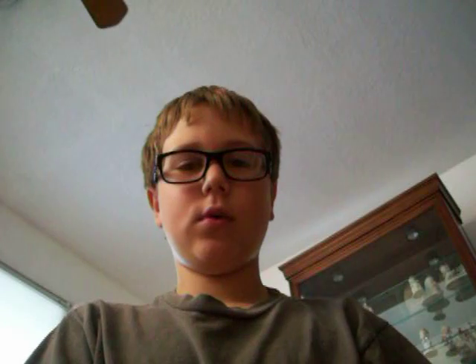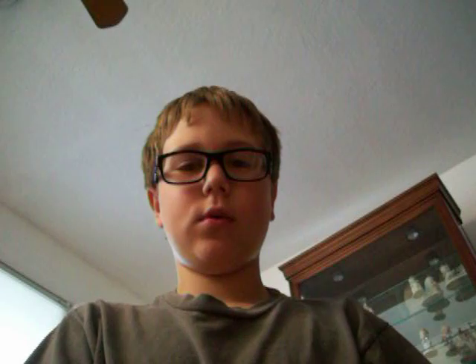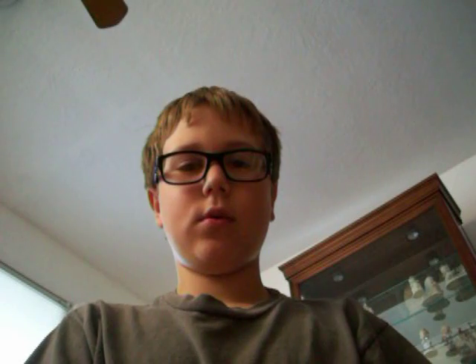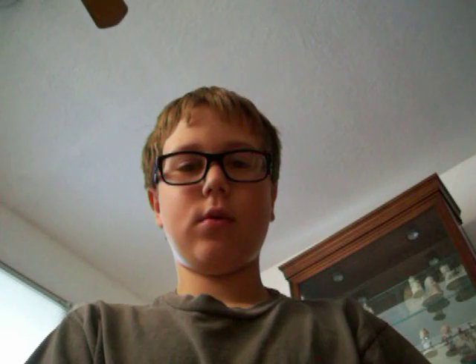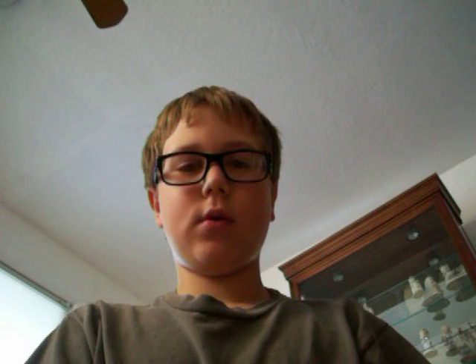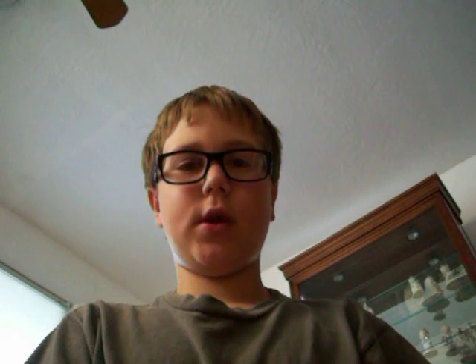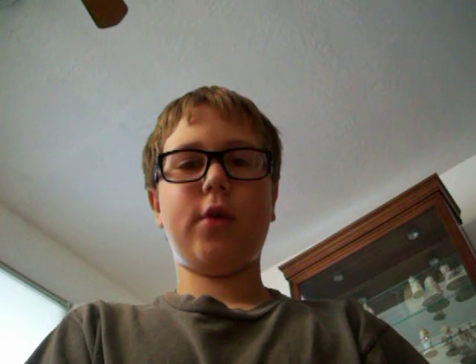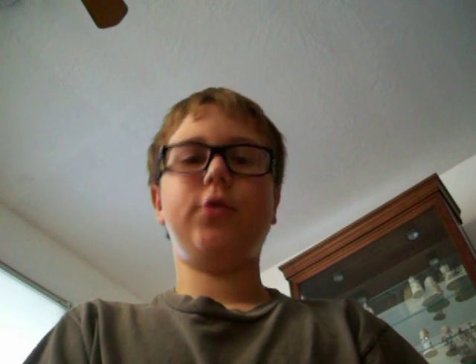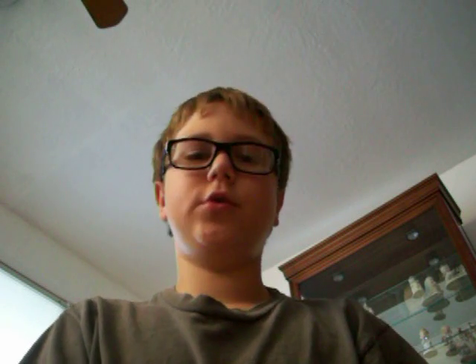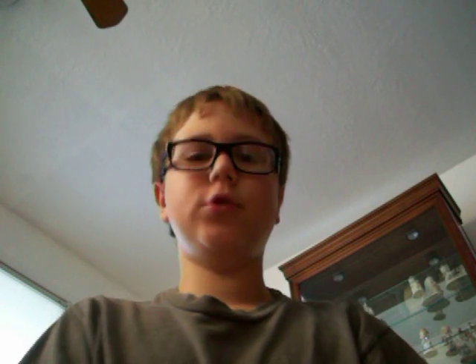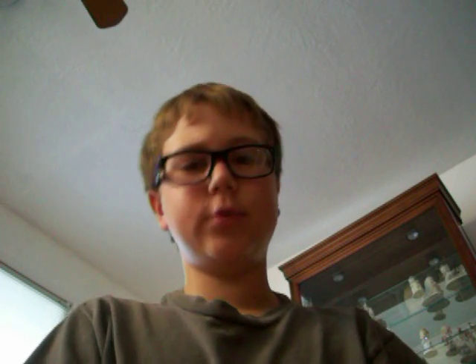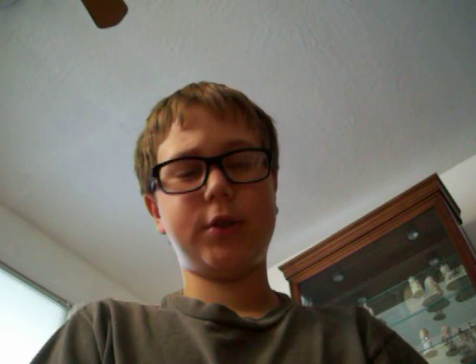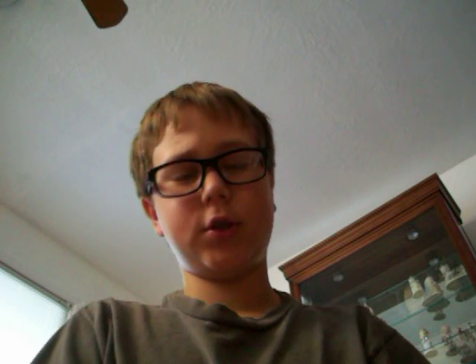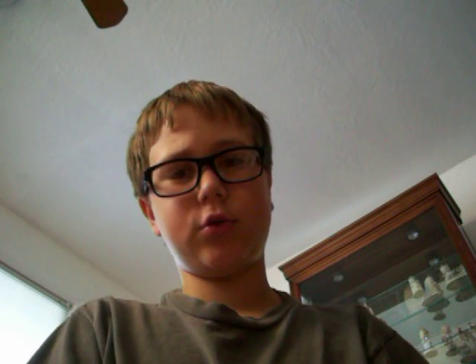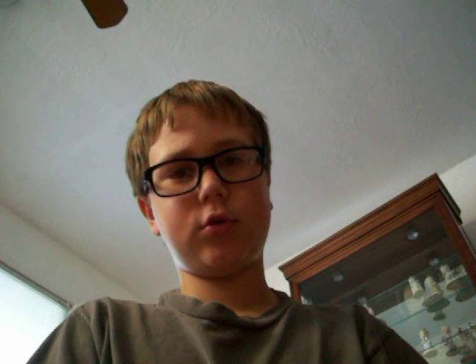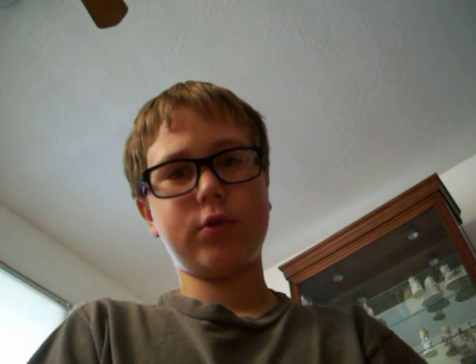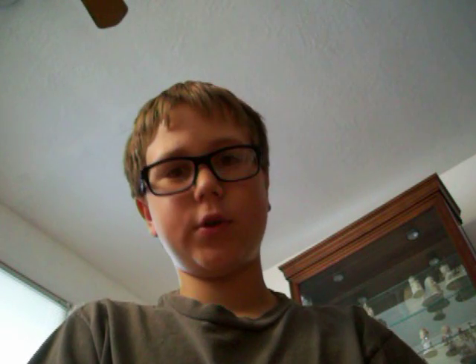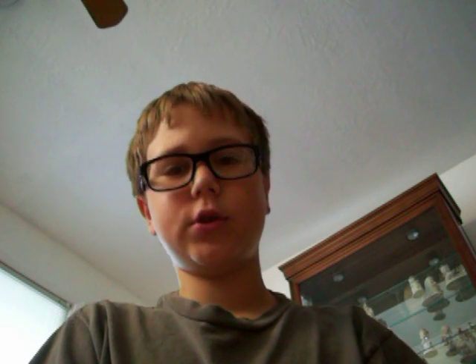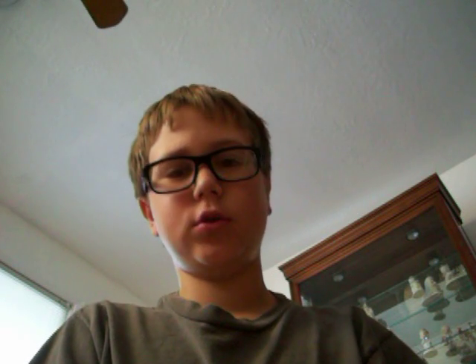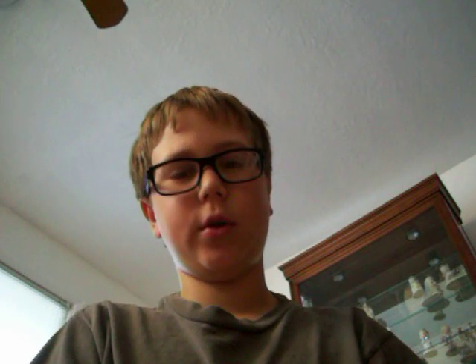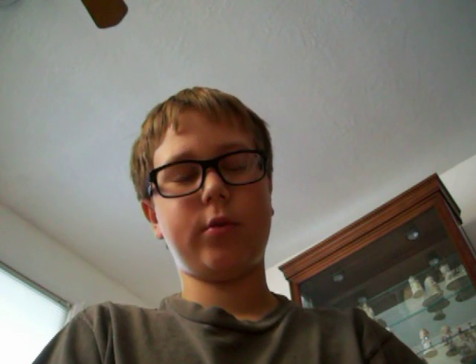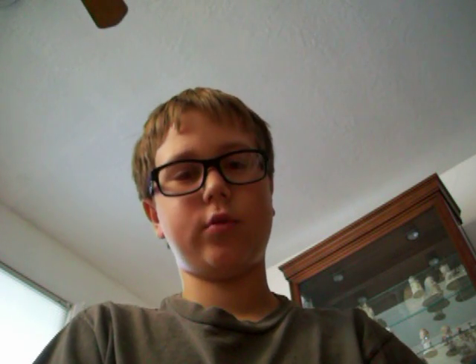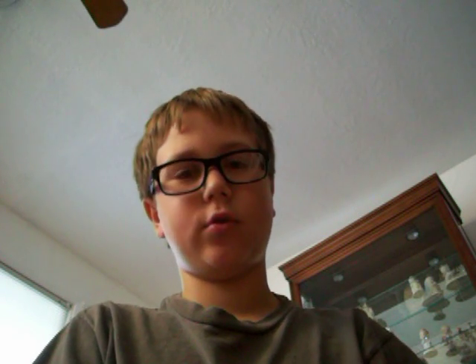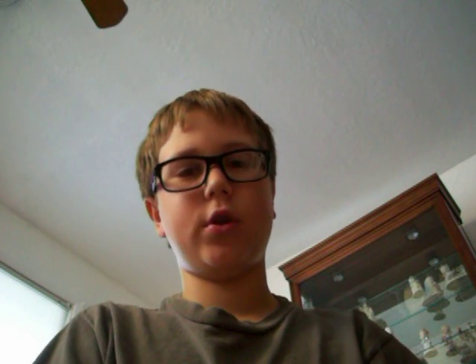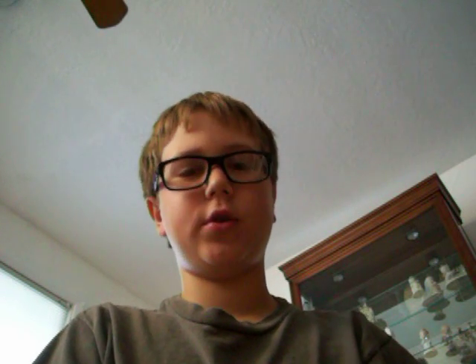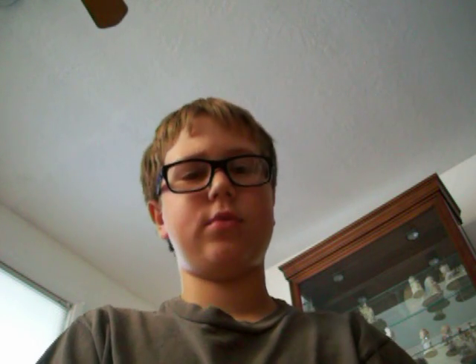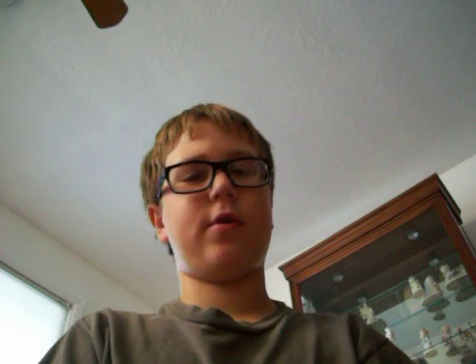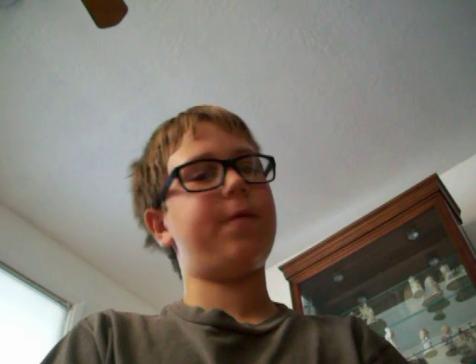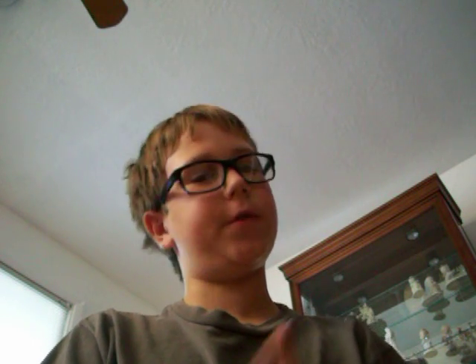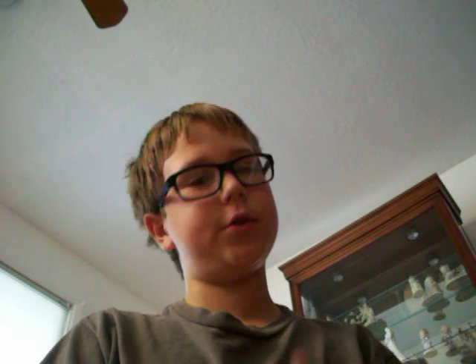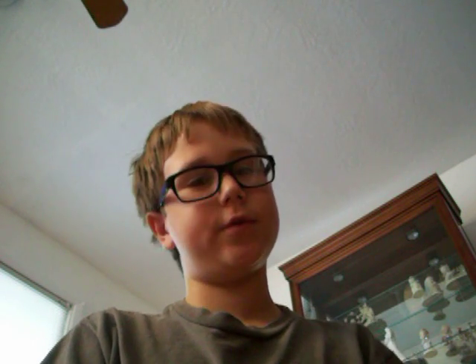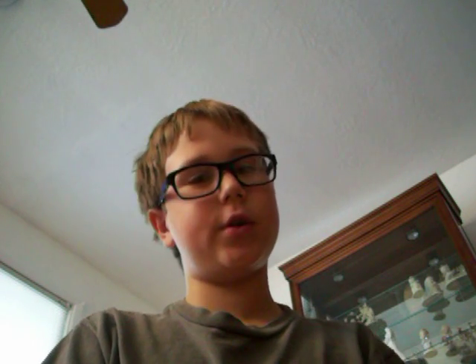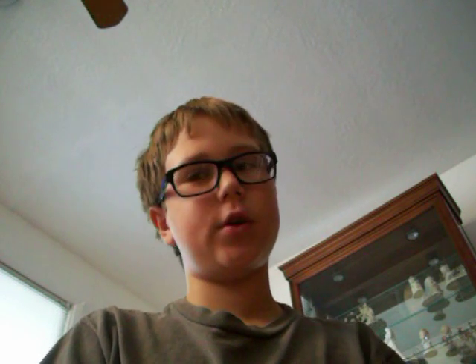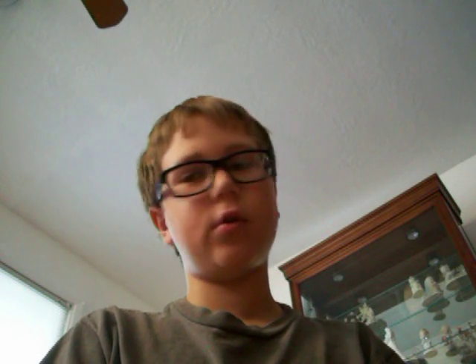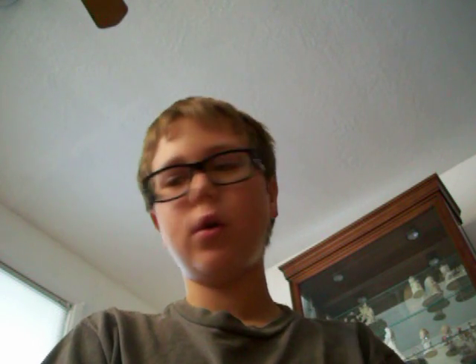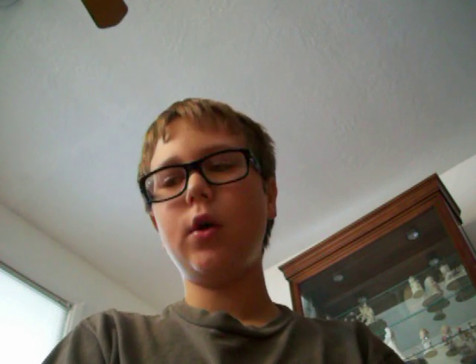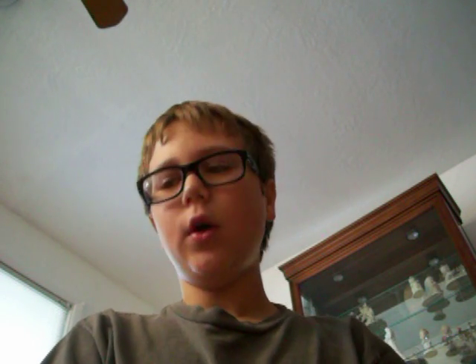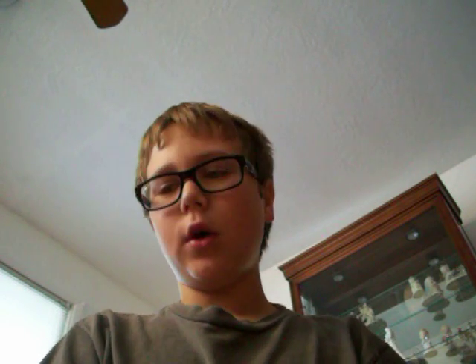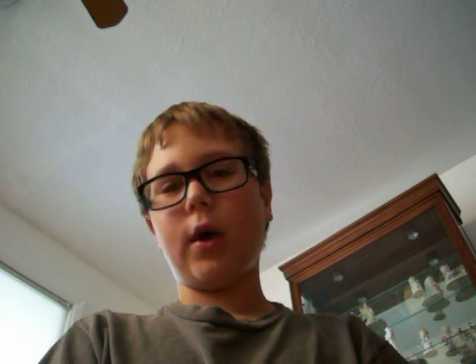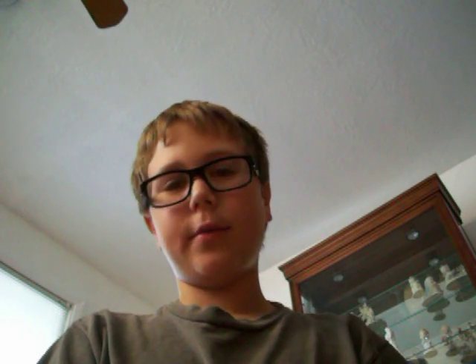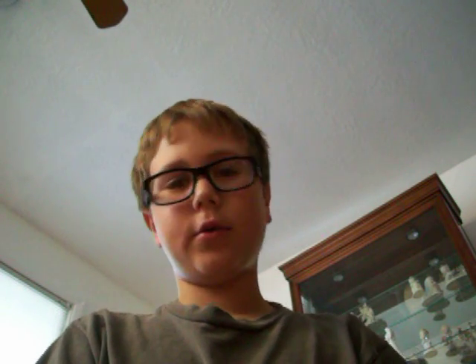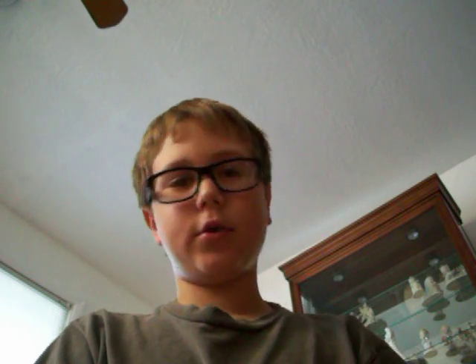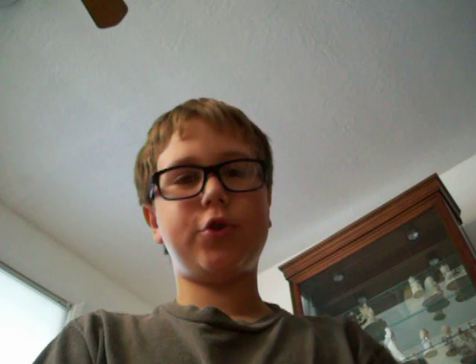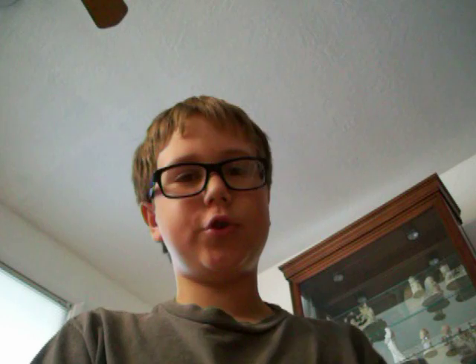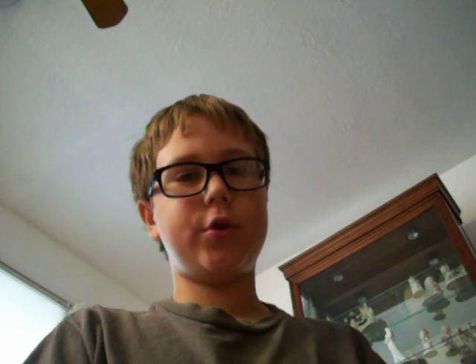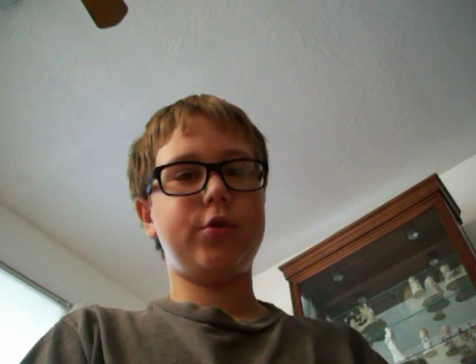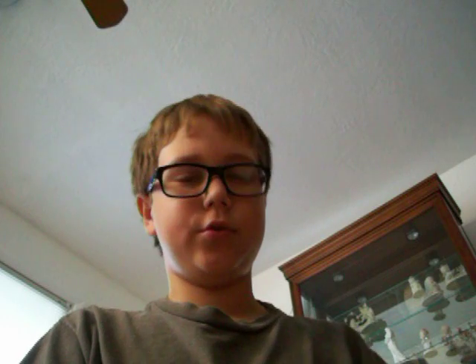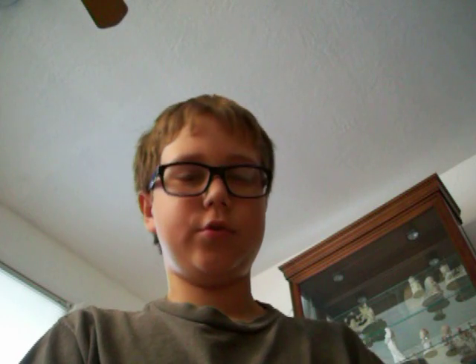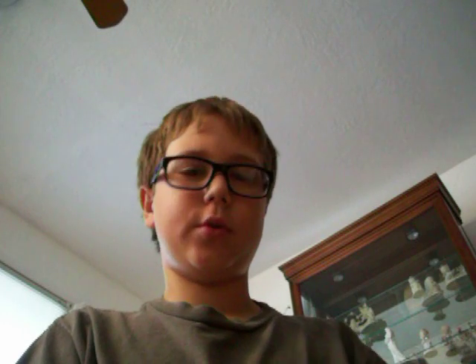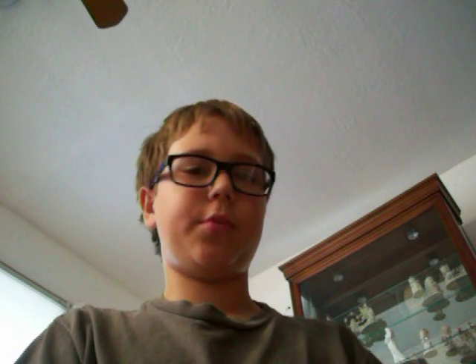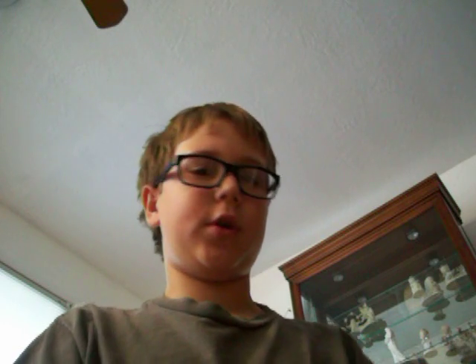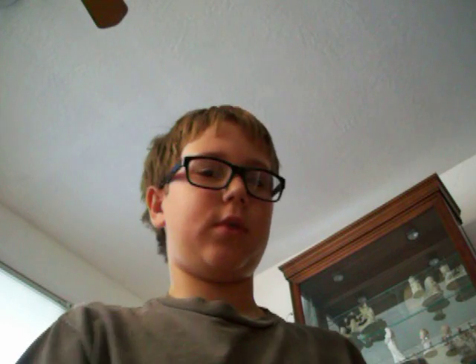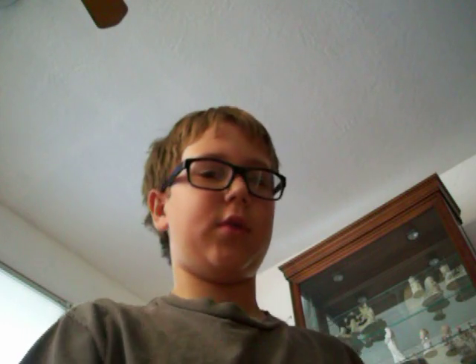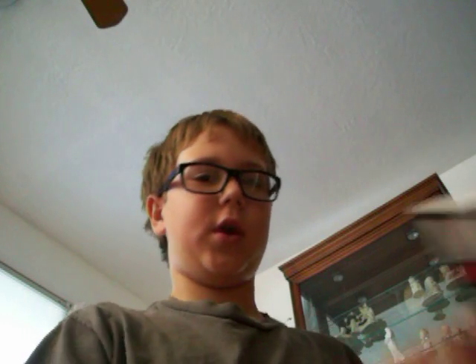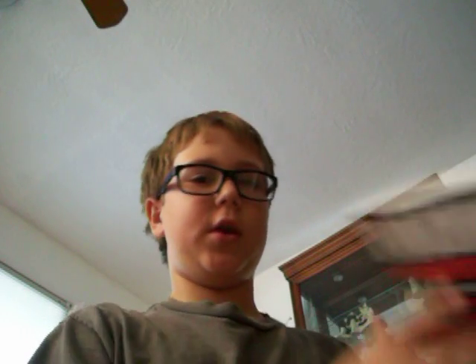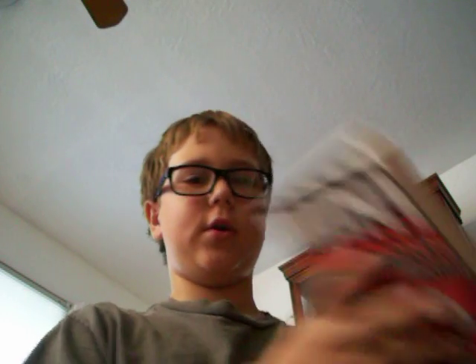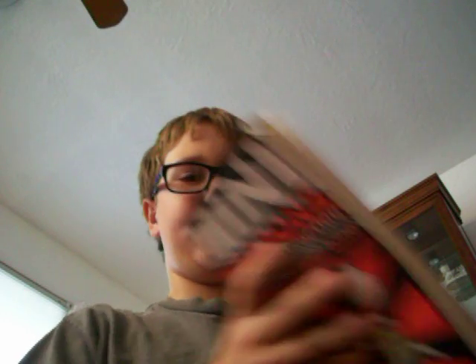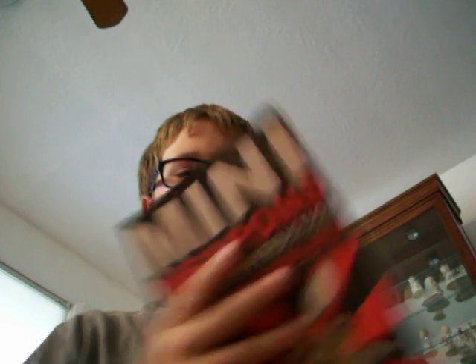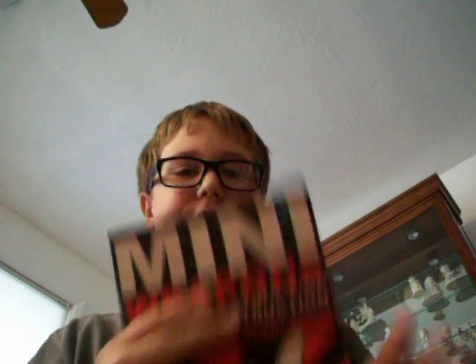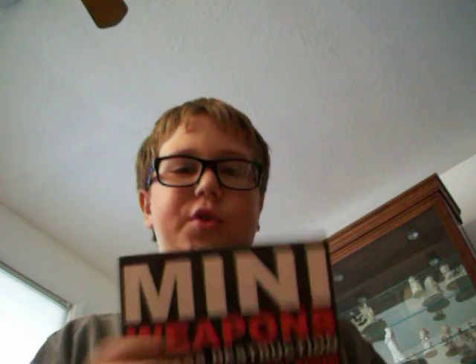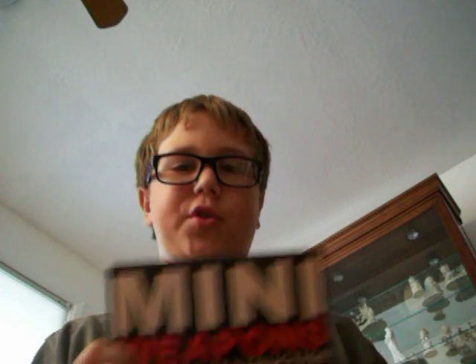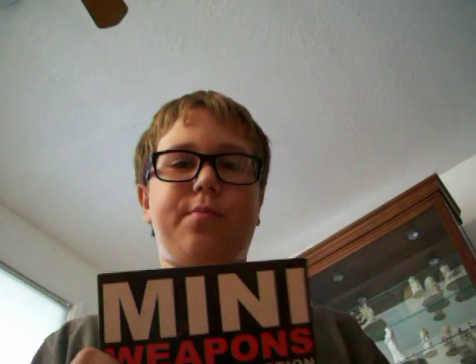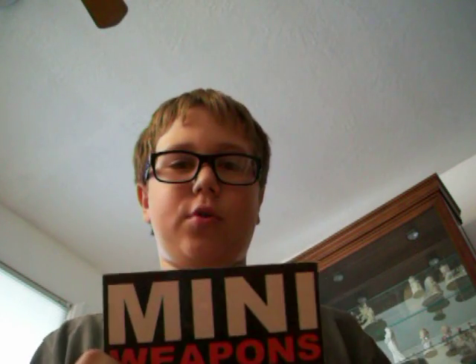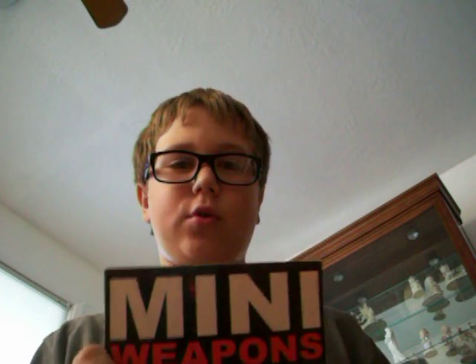Hello YouTube, this is 22Thomas1. This is my first video. I'm going to show you something I made out of this book.